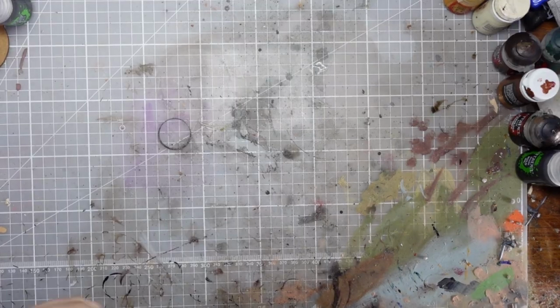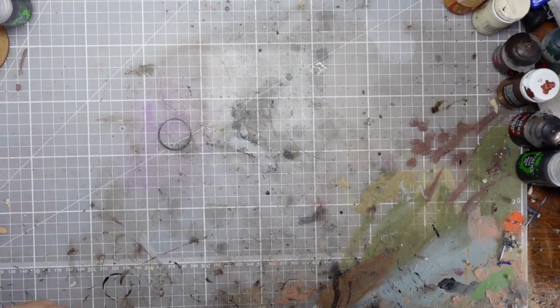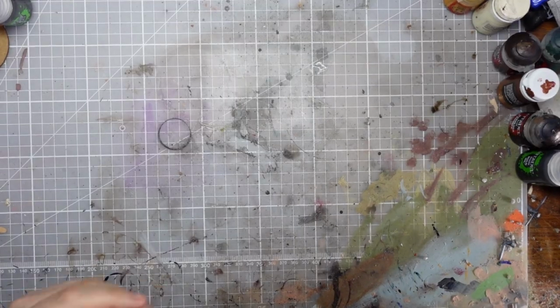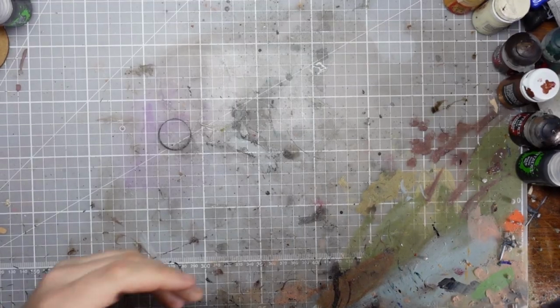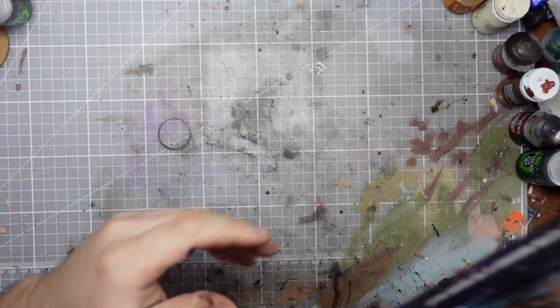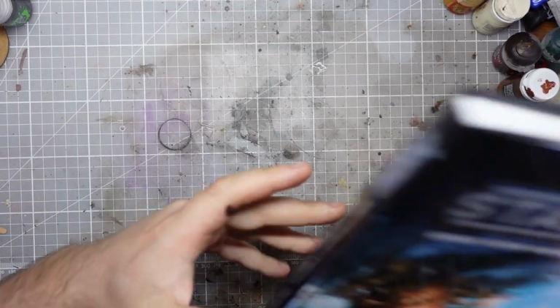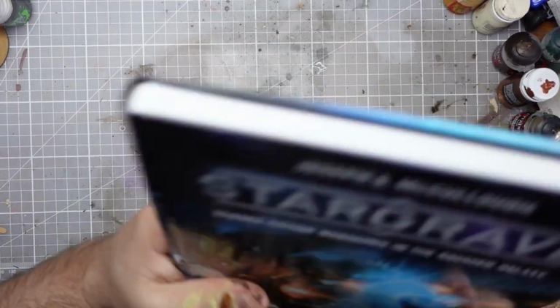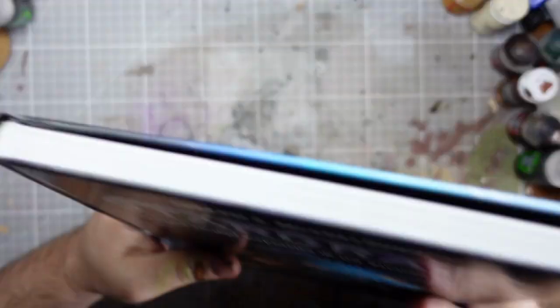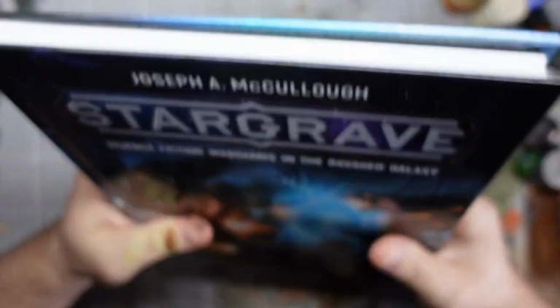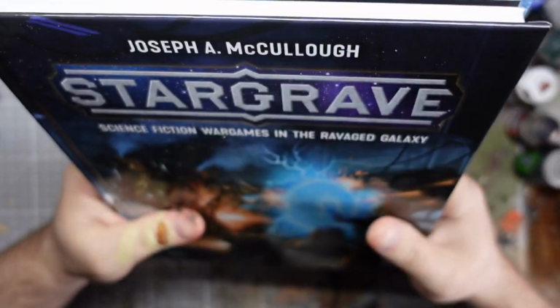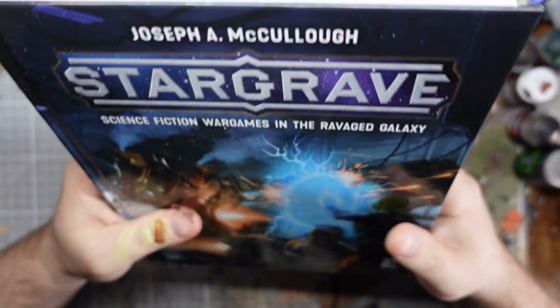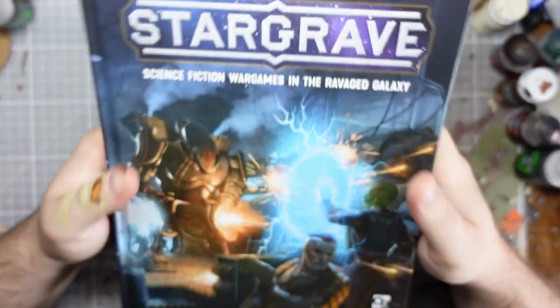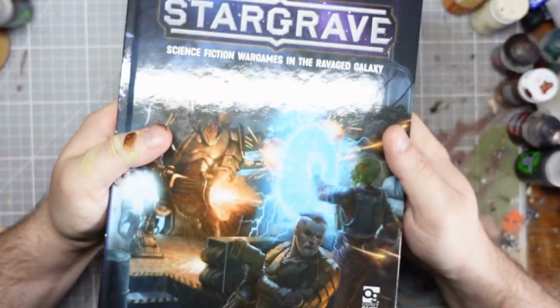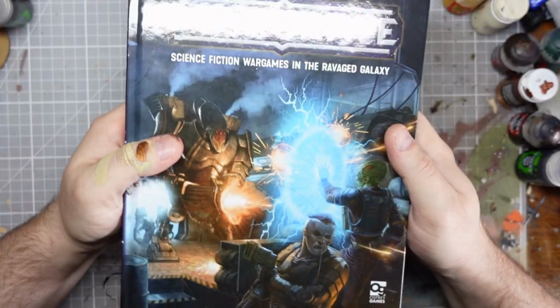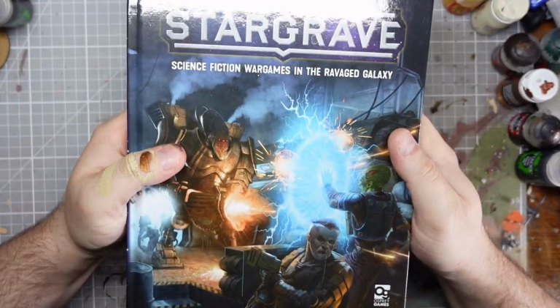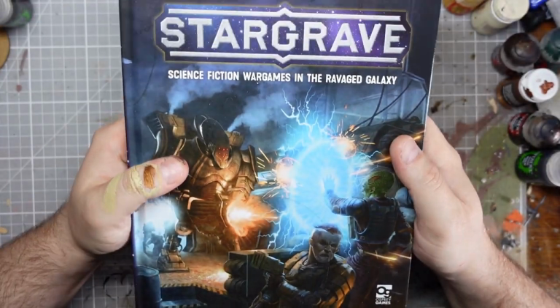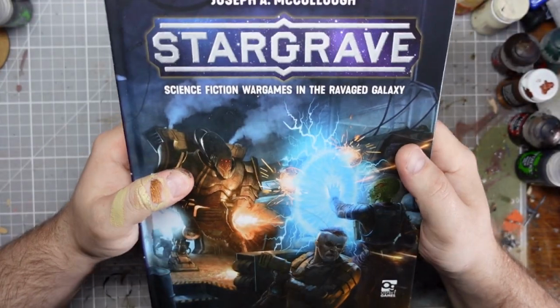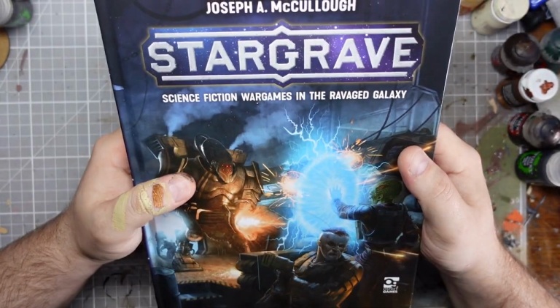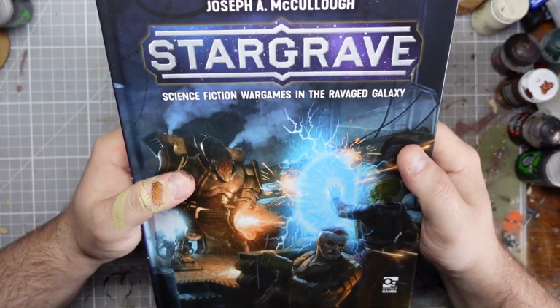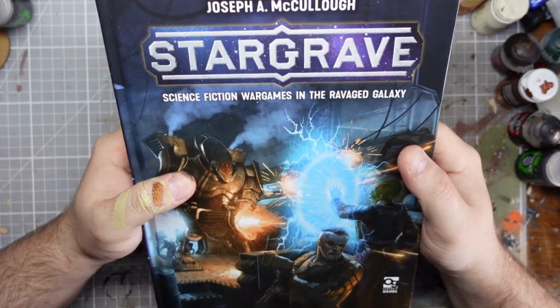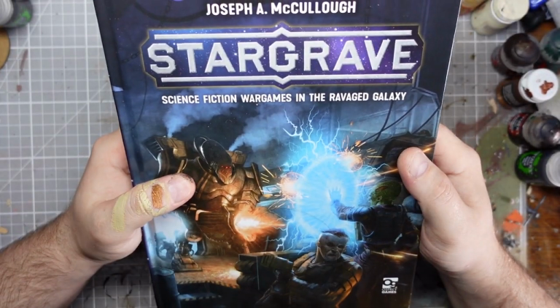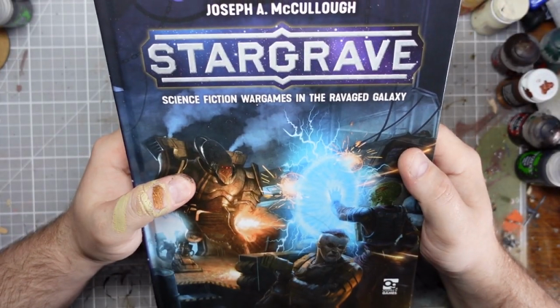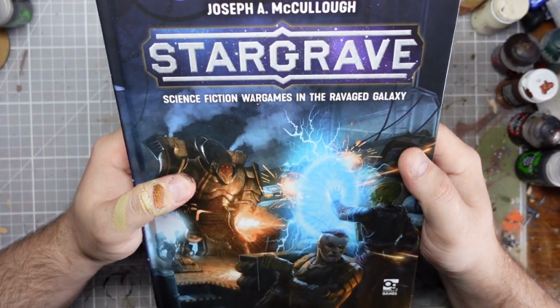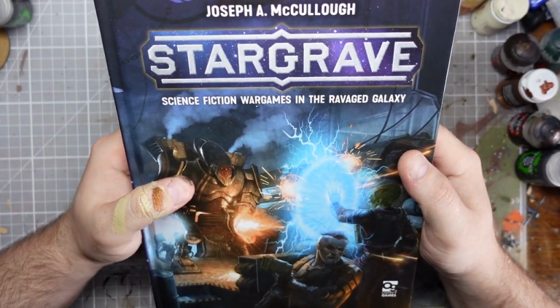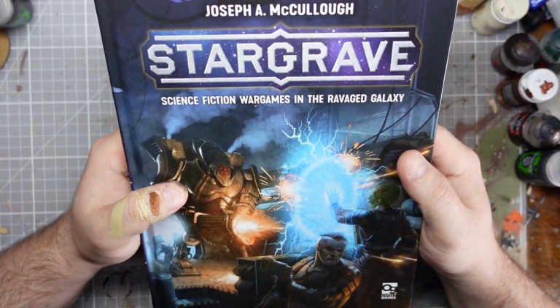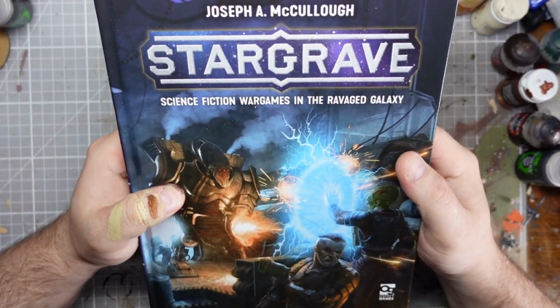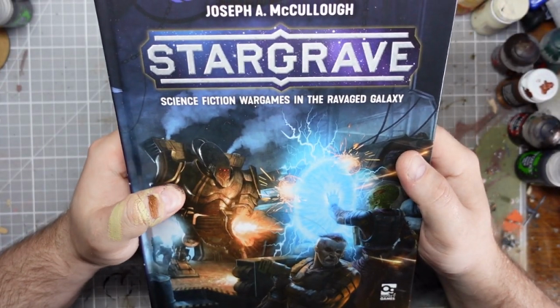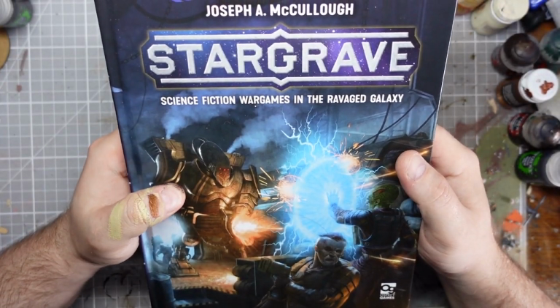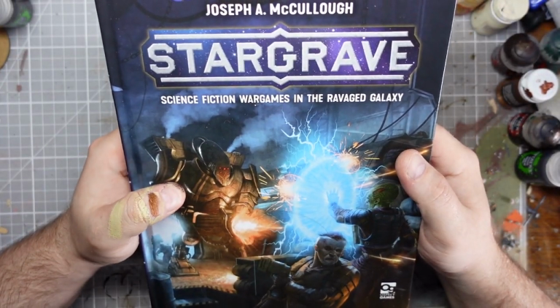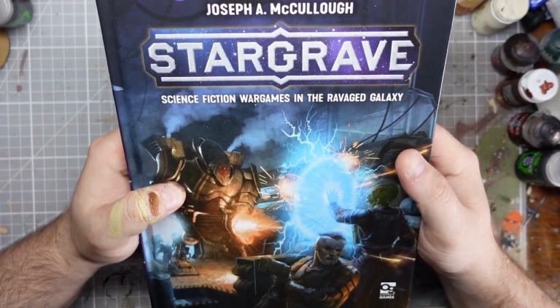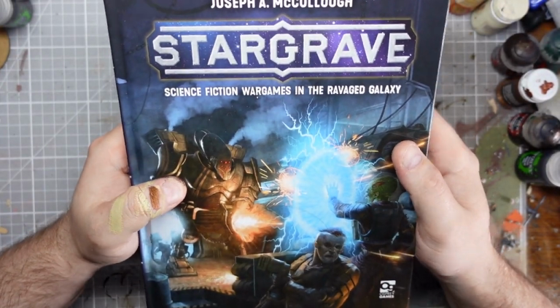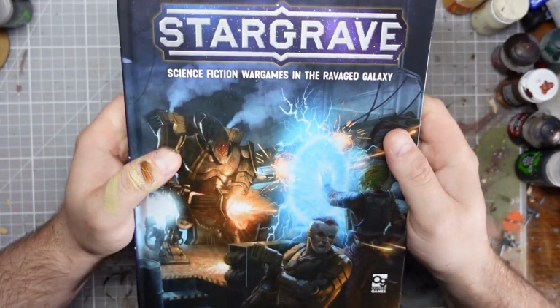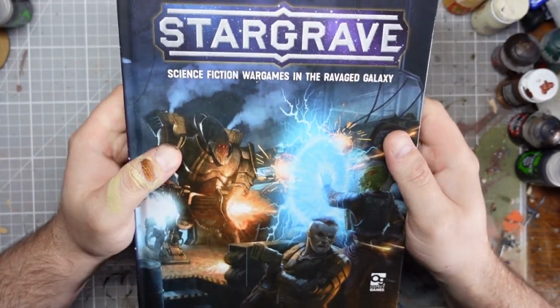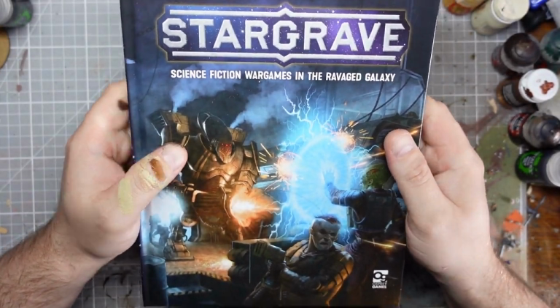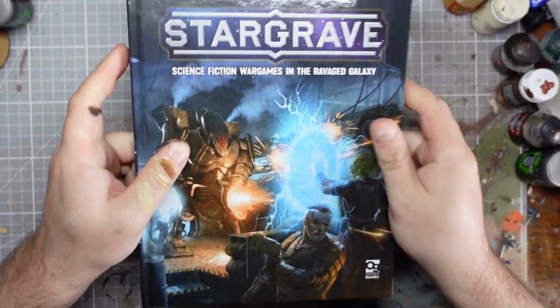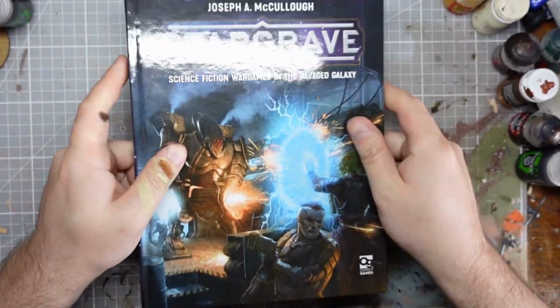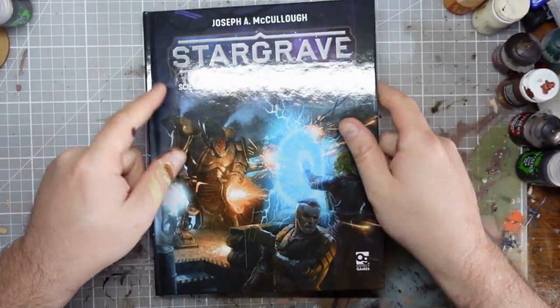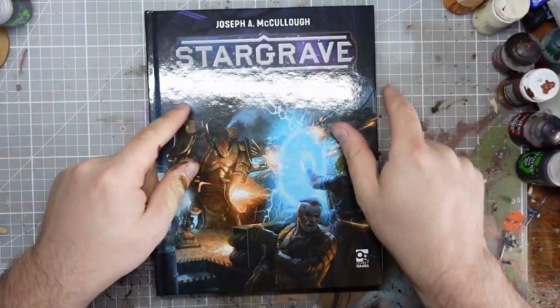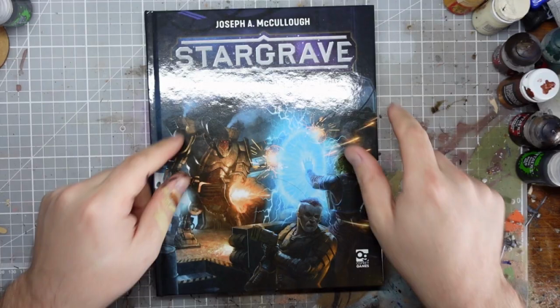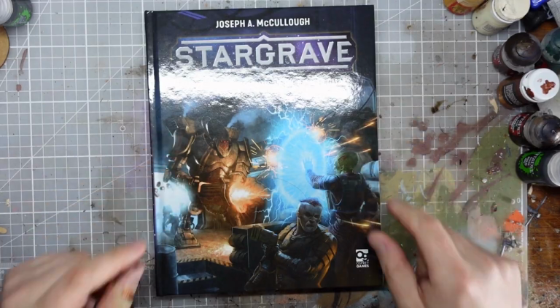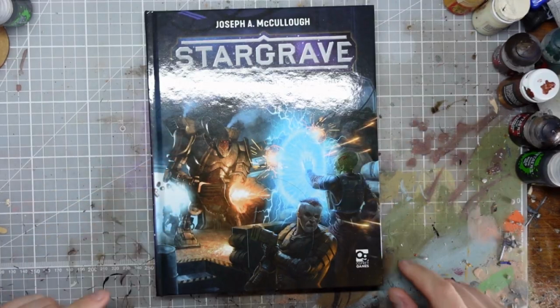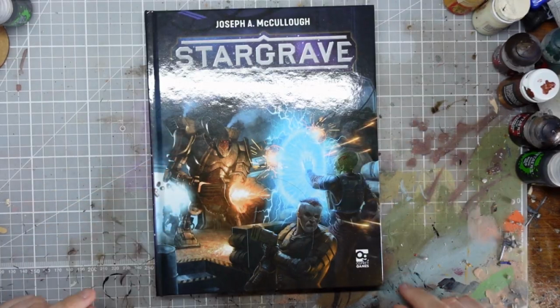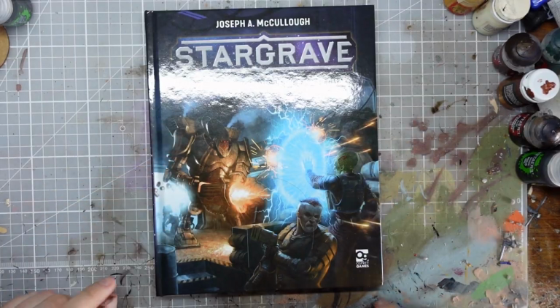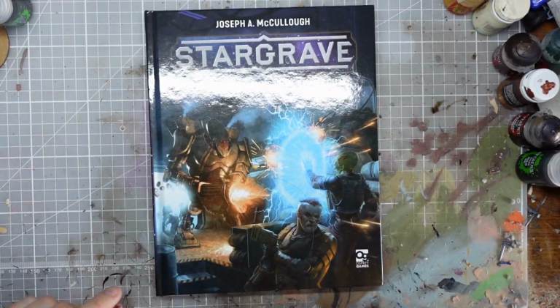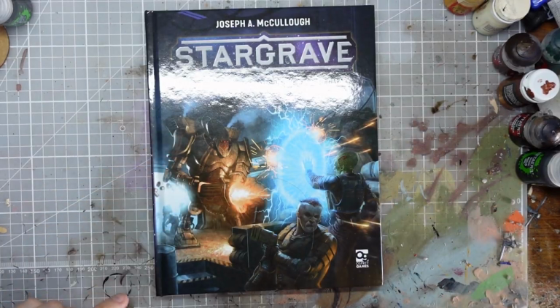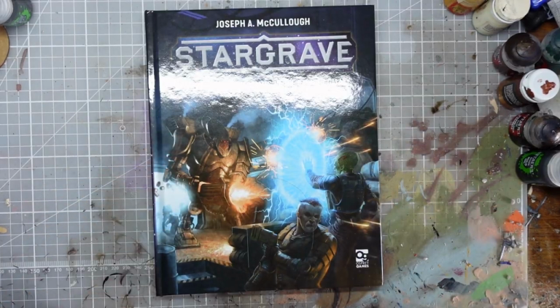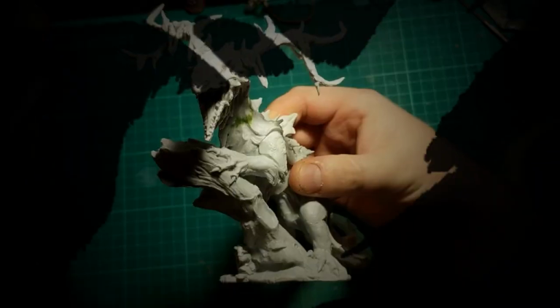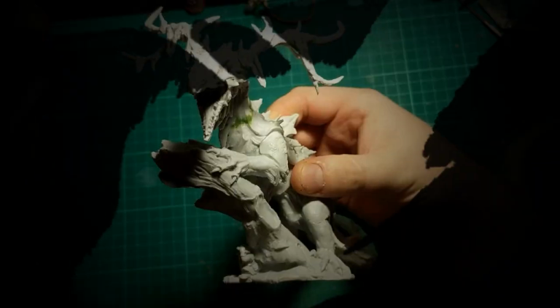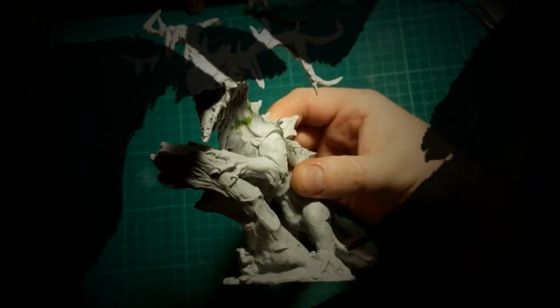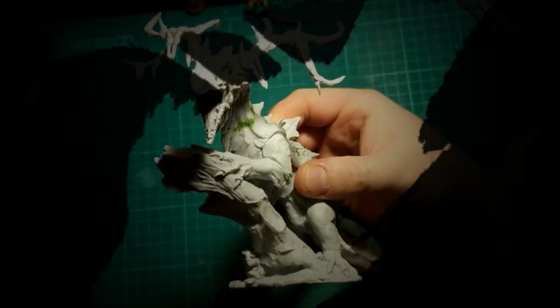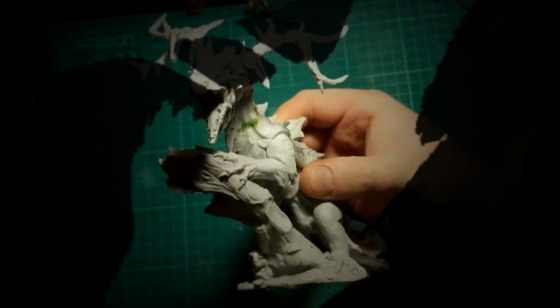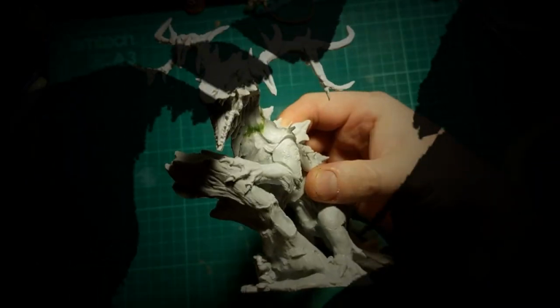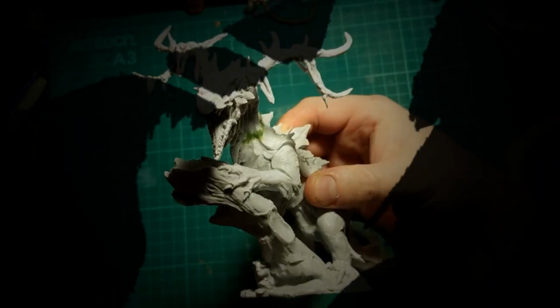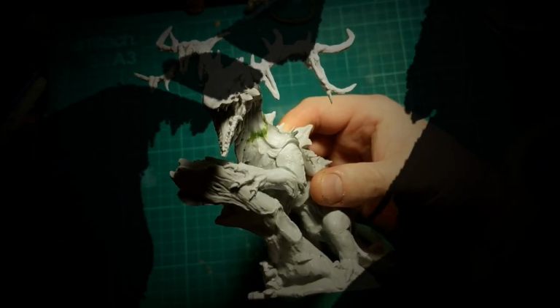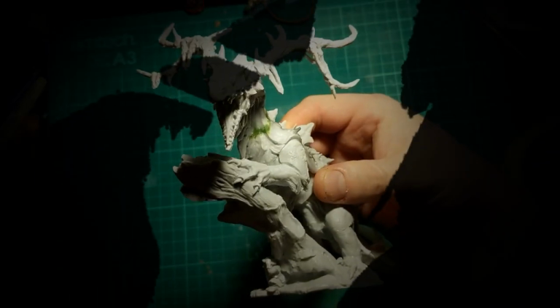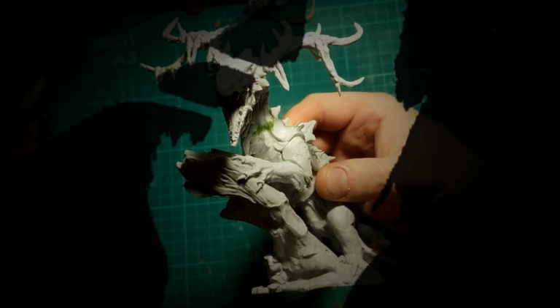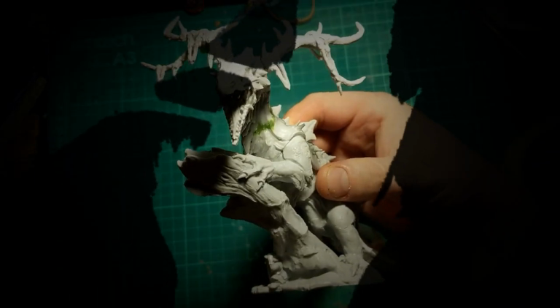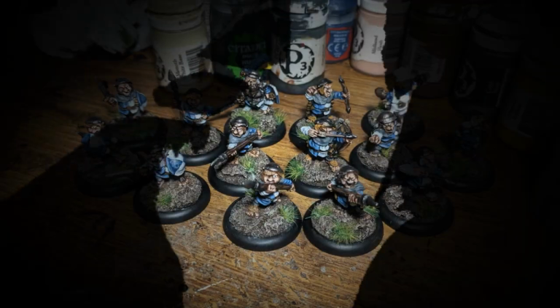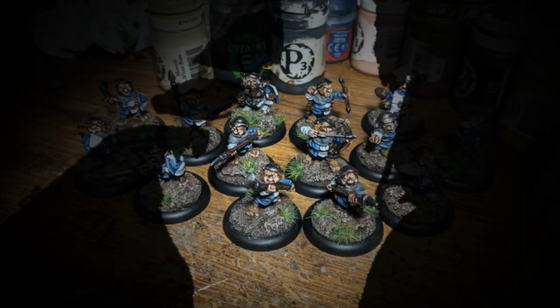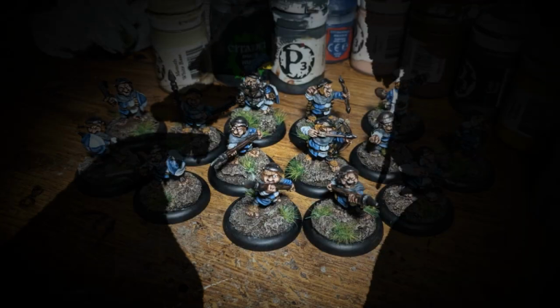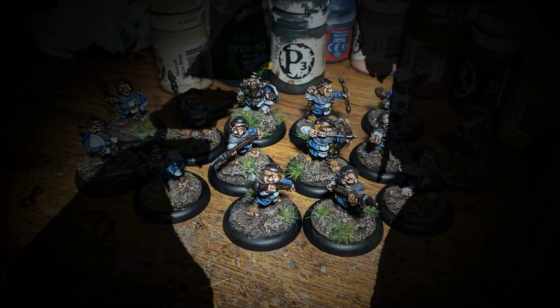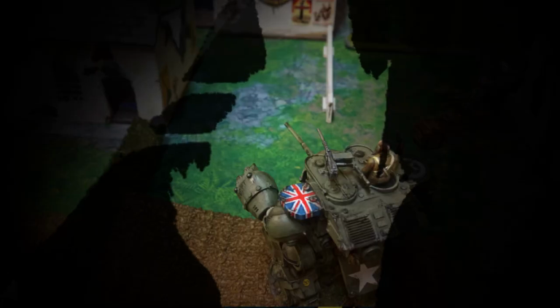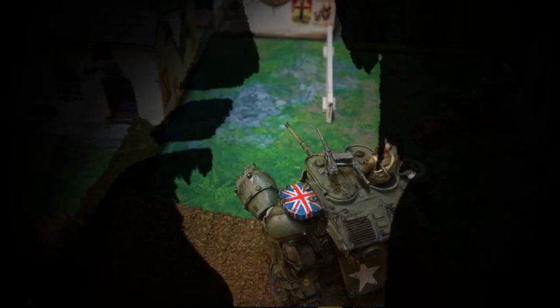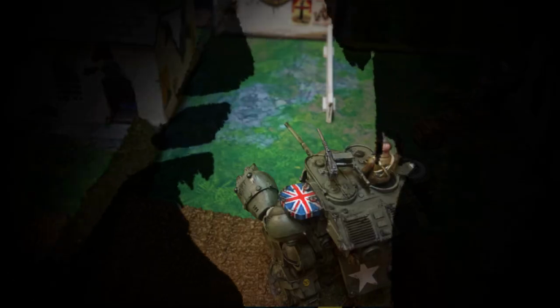Hi guys. In this video I'm going to be unboxing my Stargrave Nickstarter order. Scruffy Crow.